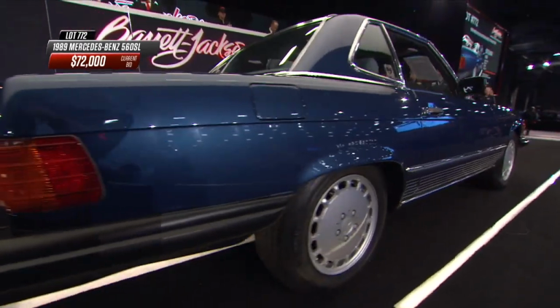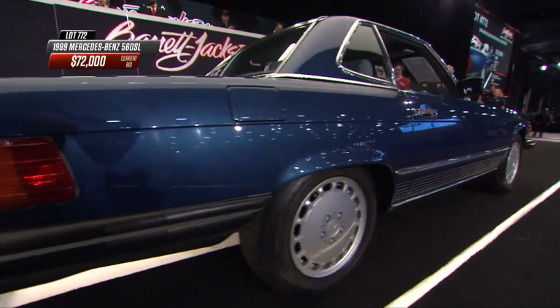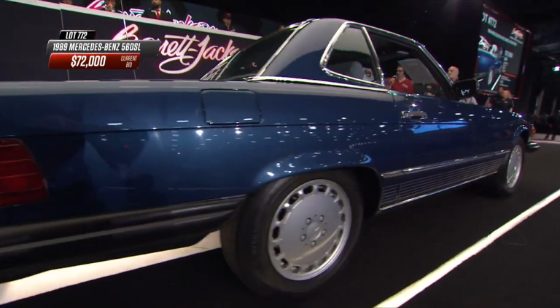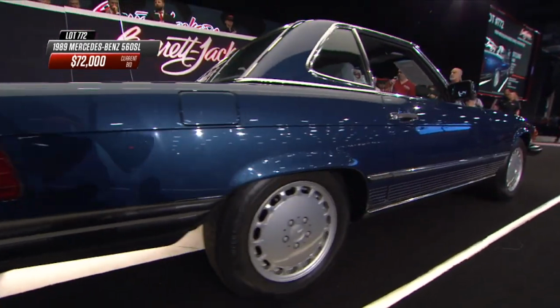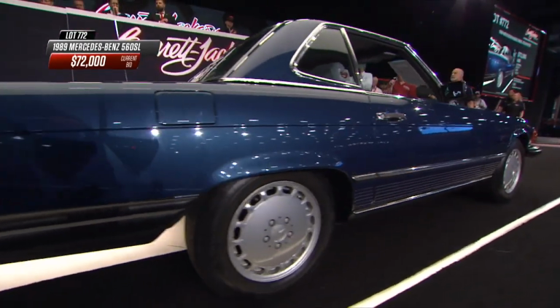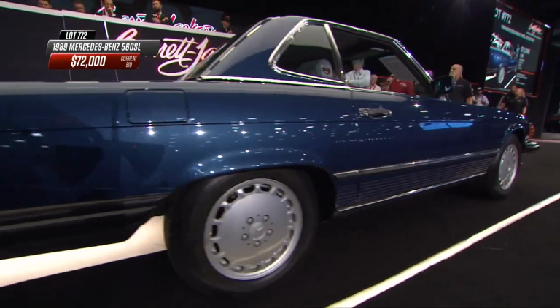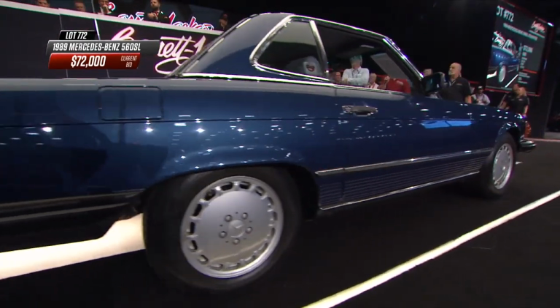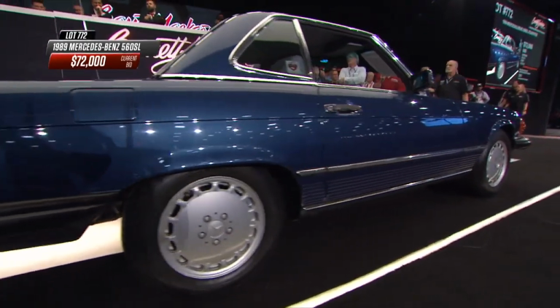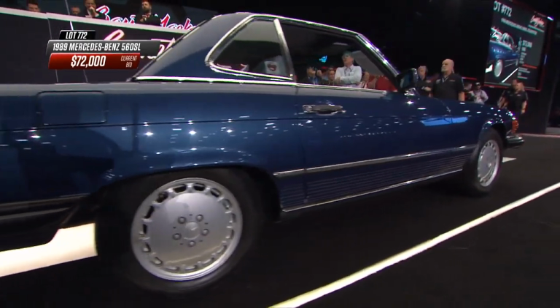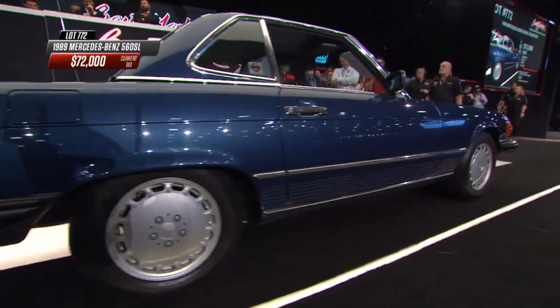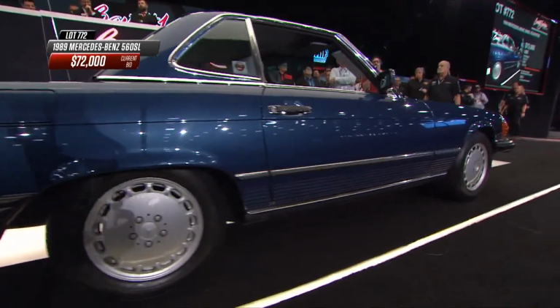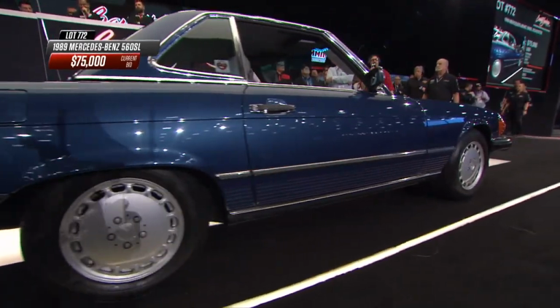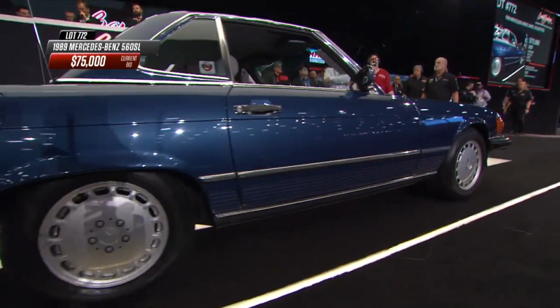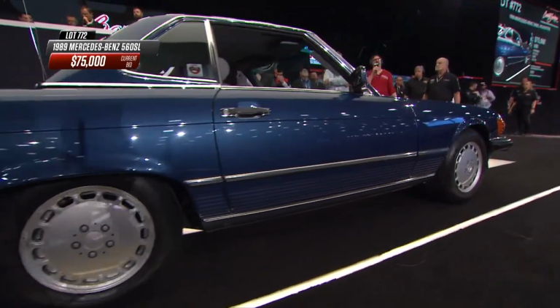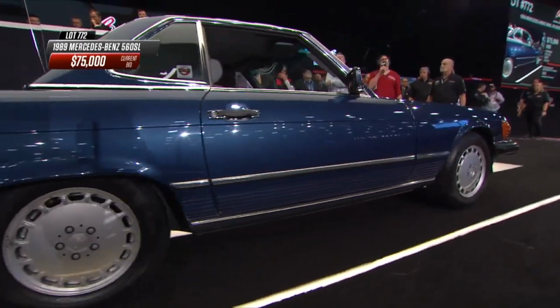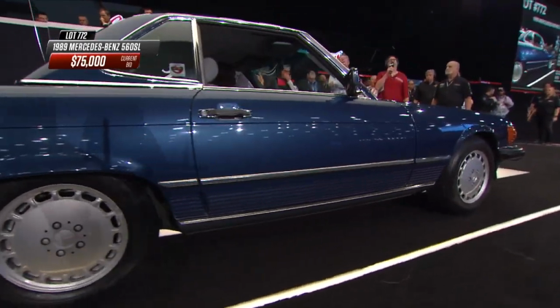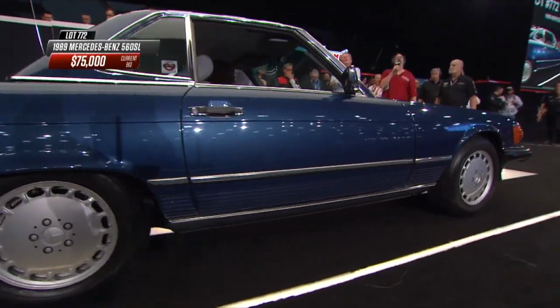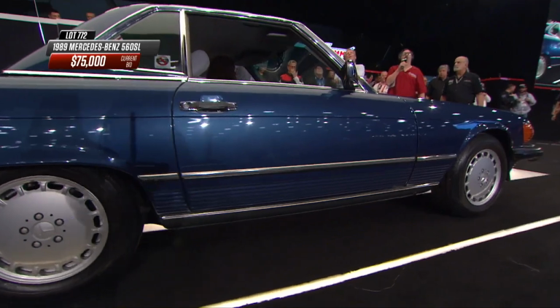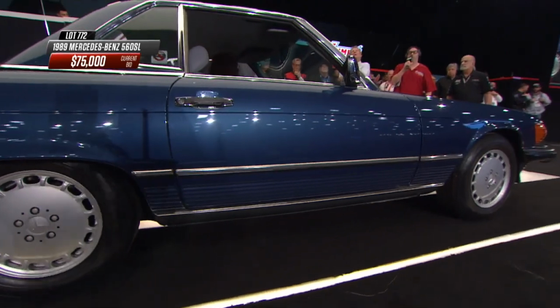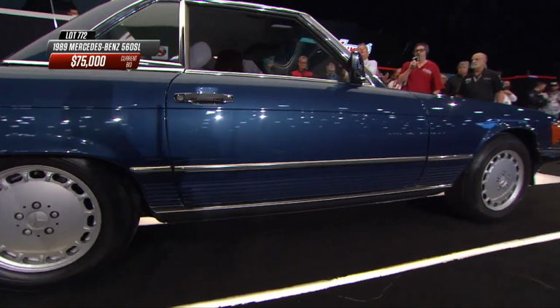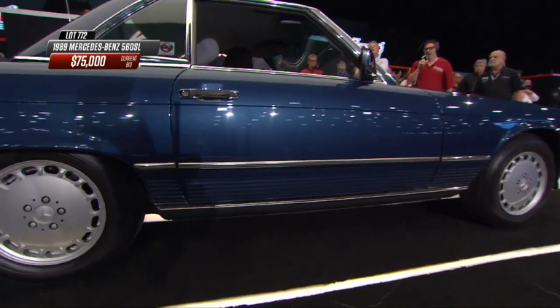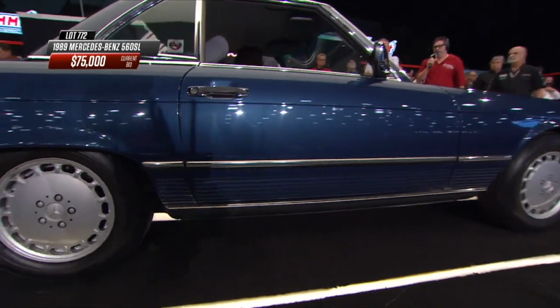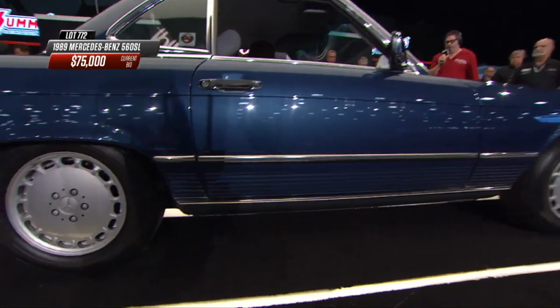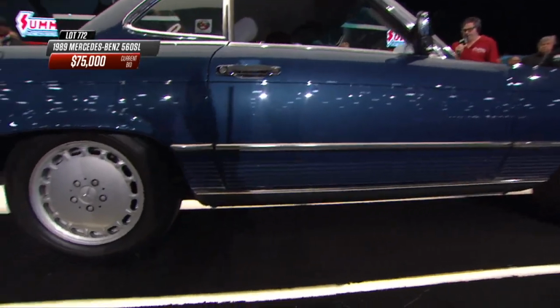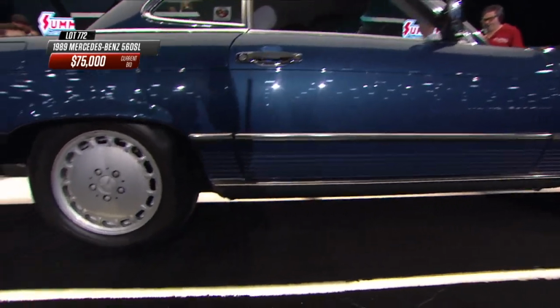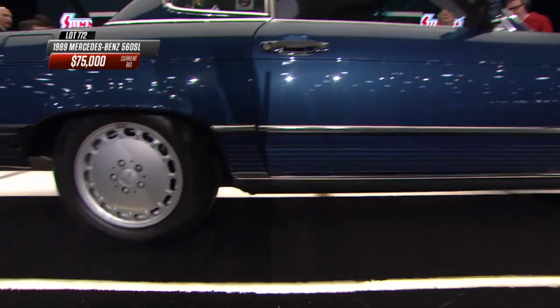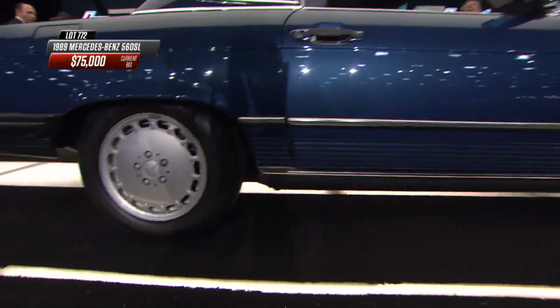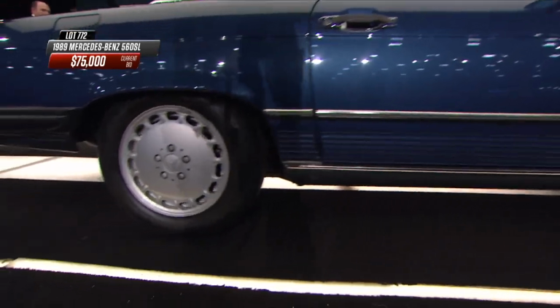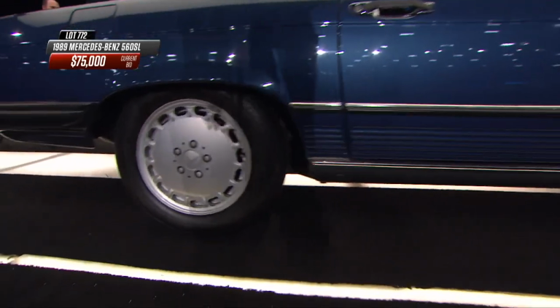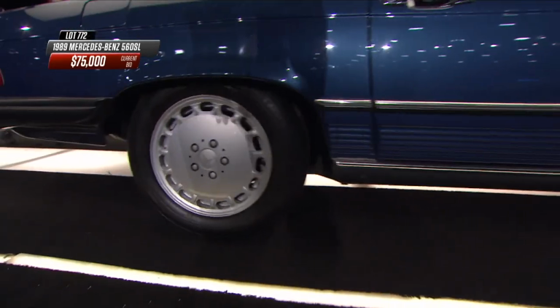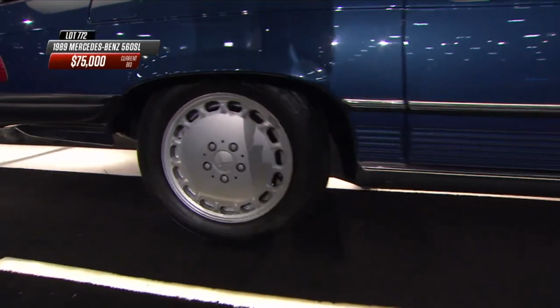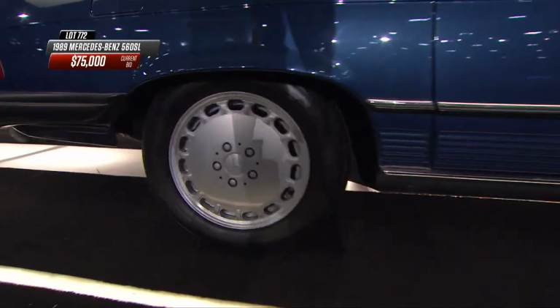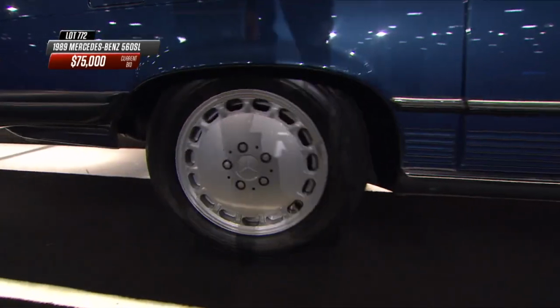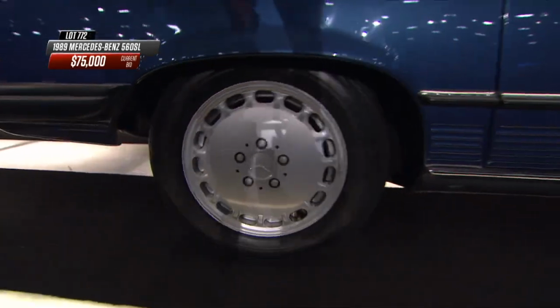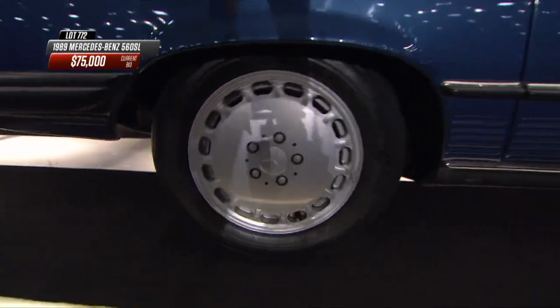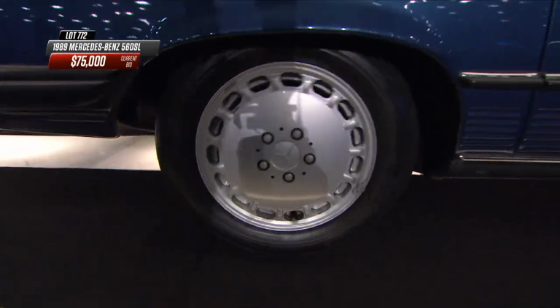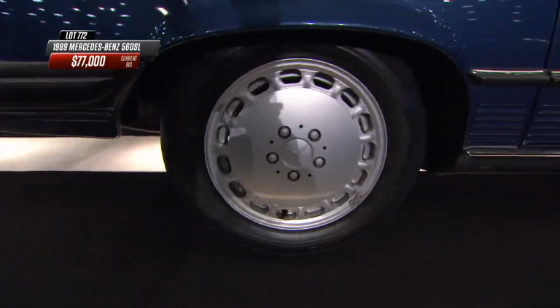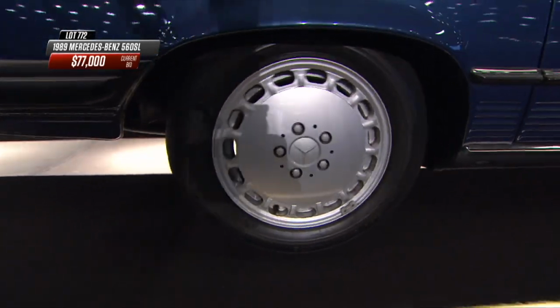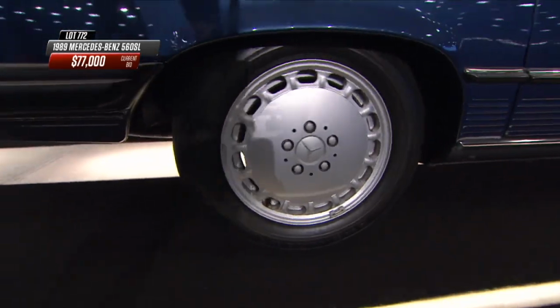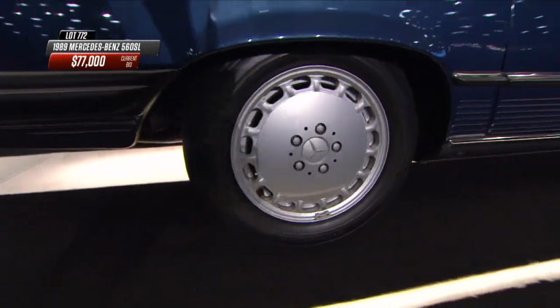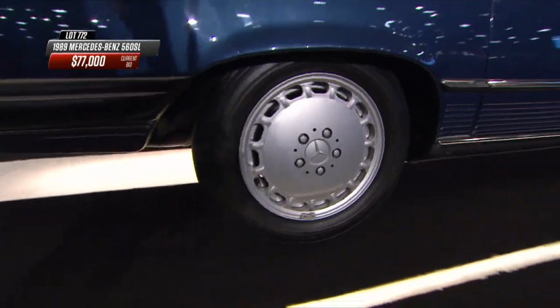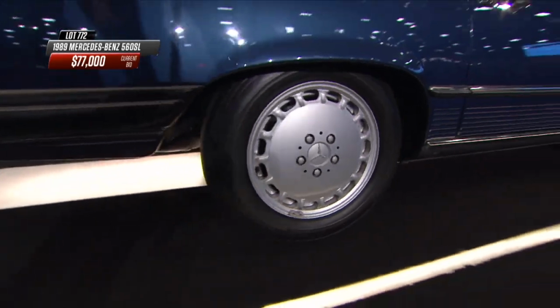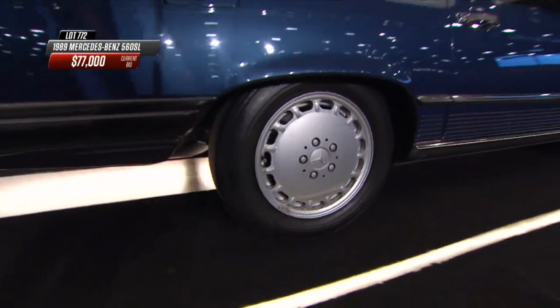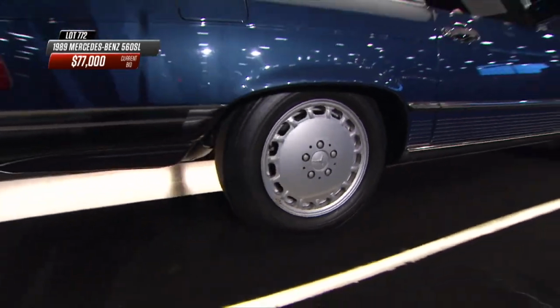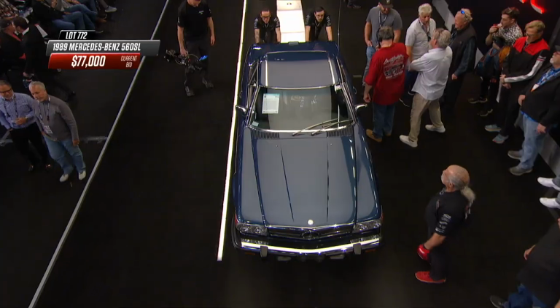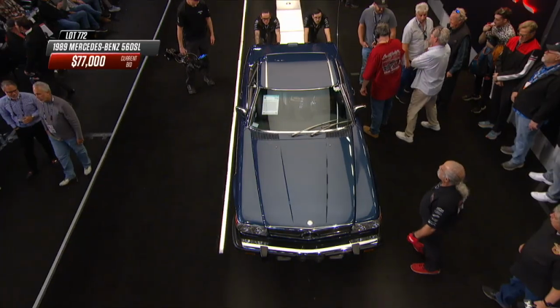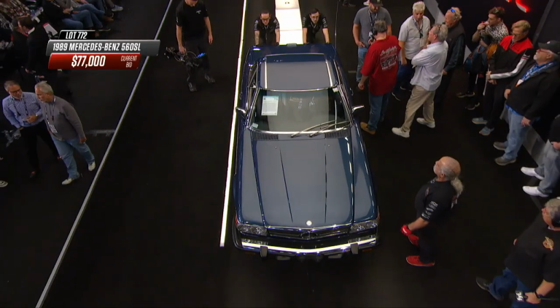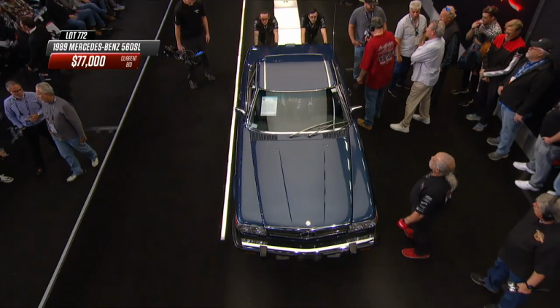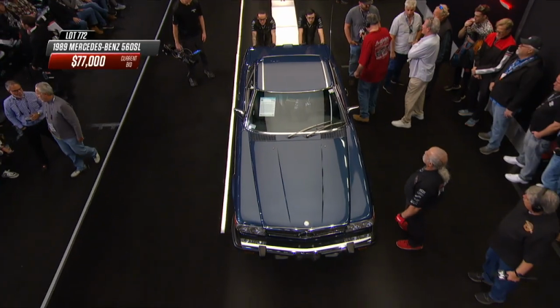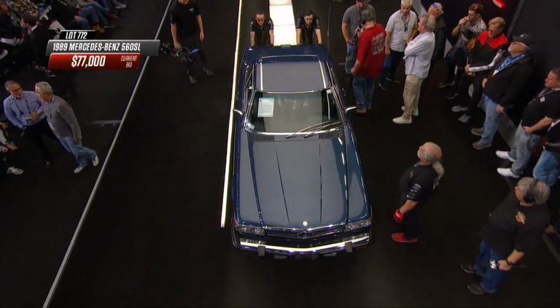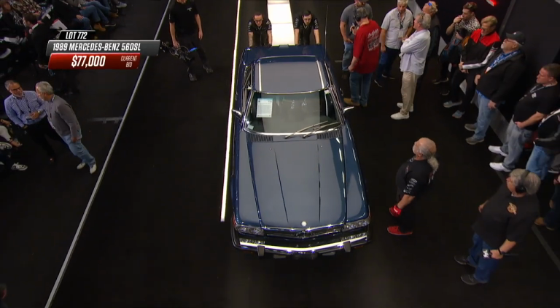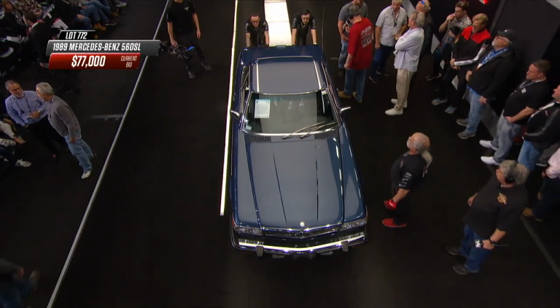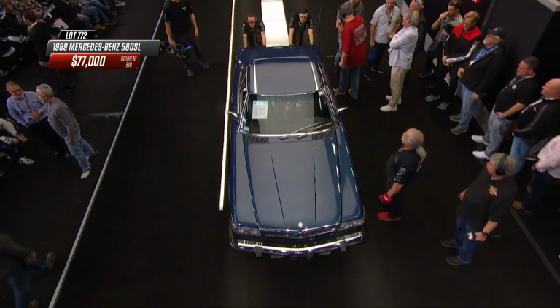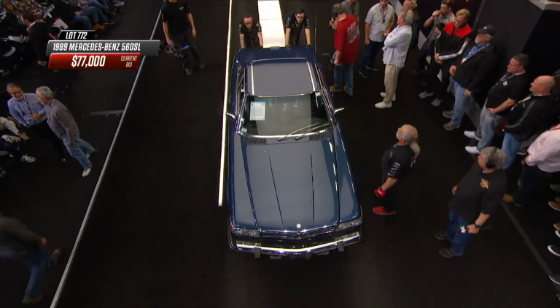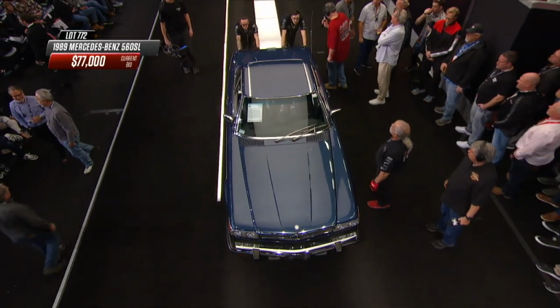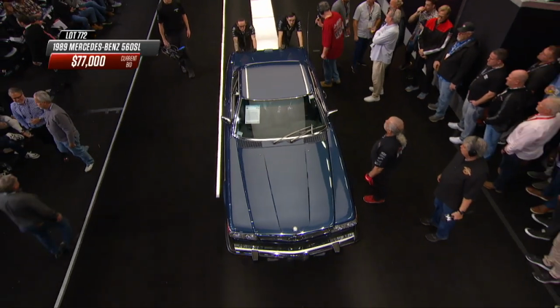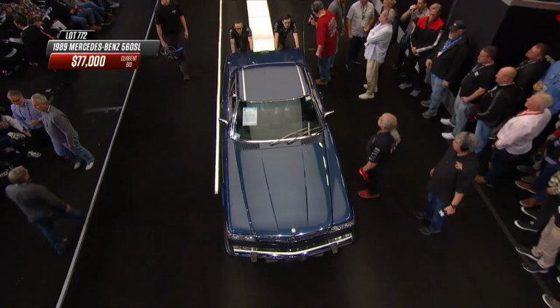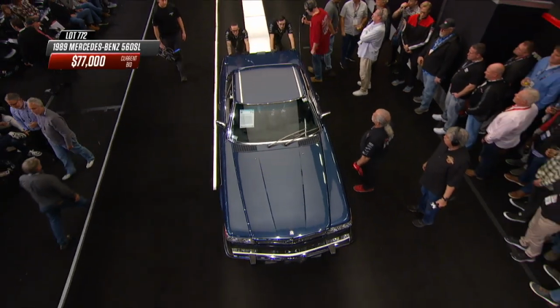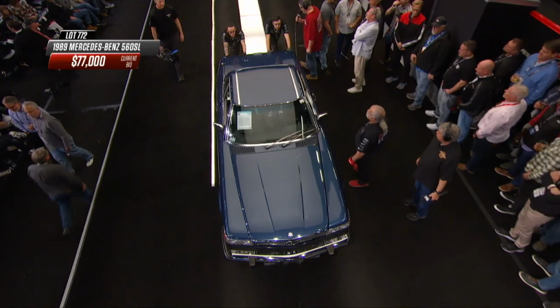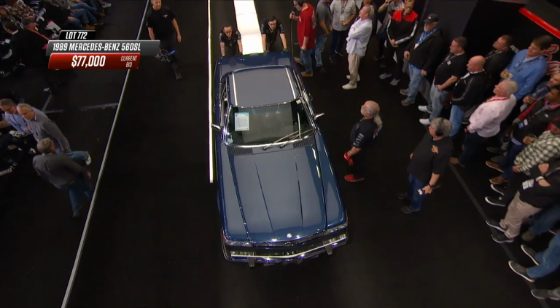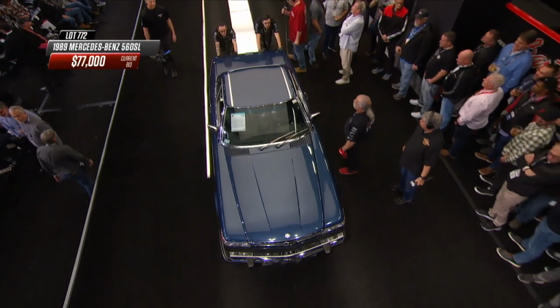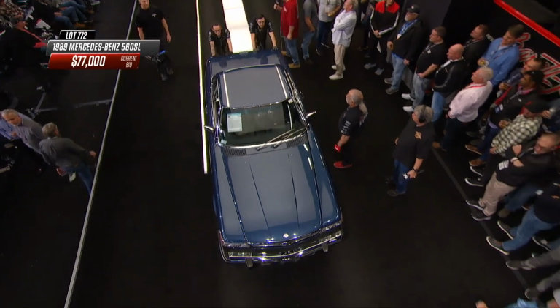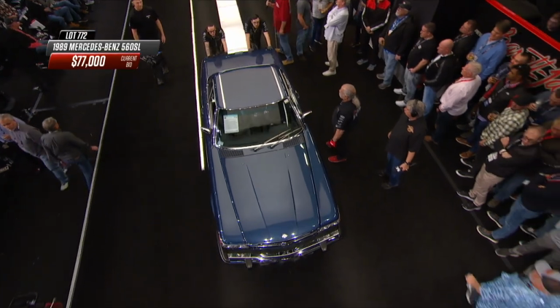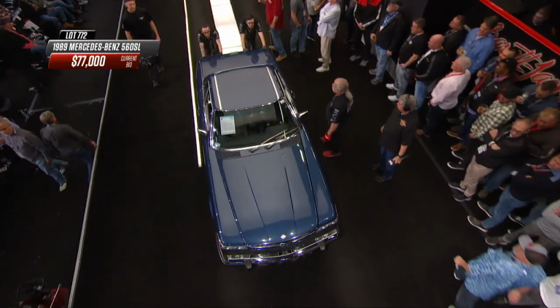Of course, four-wheel disc brakes all the way around in 1989 was still somewhat advanced. Most American cars still had drums at the rear.